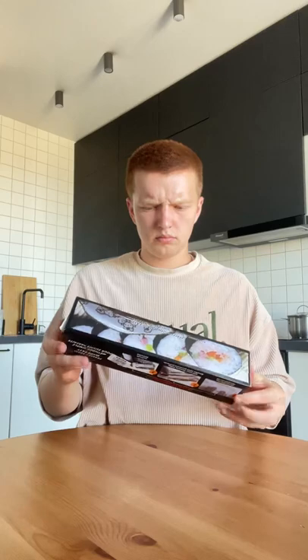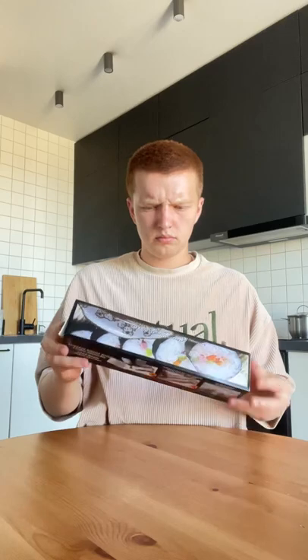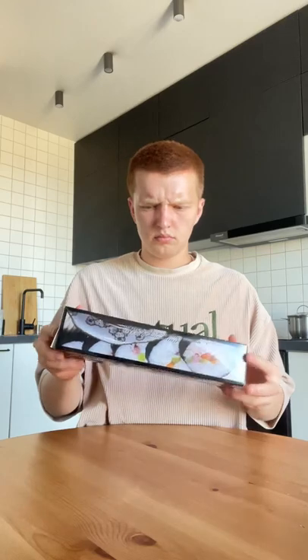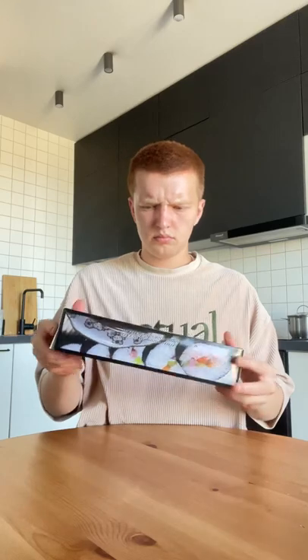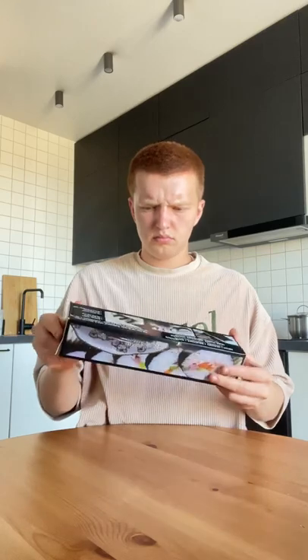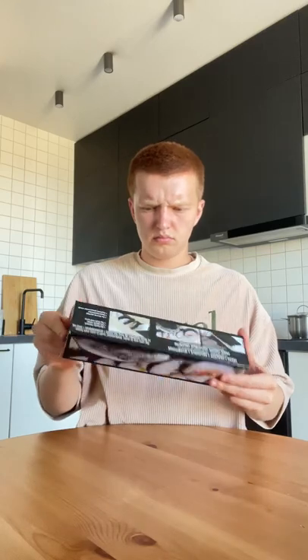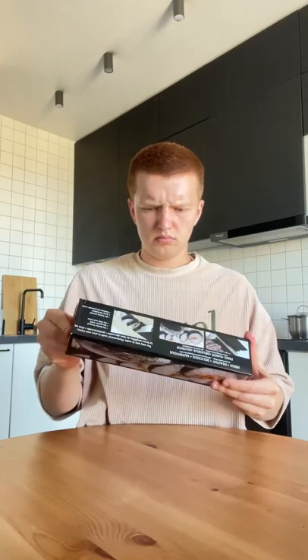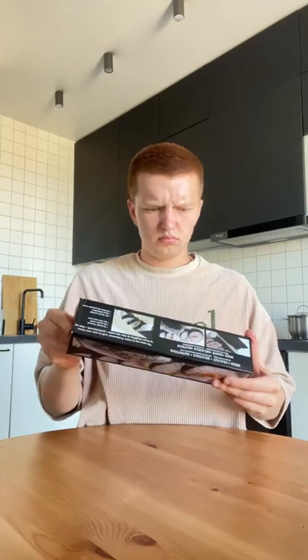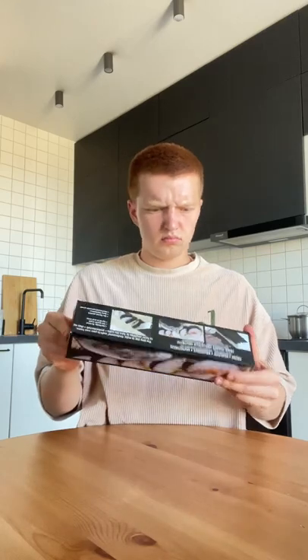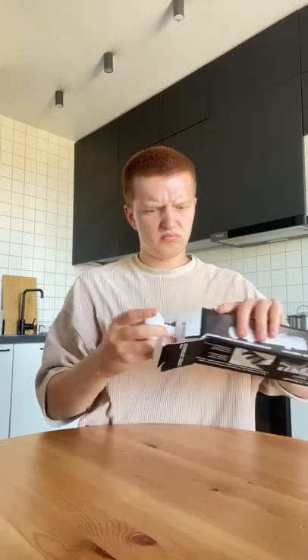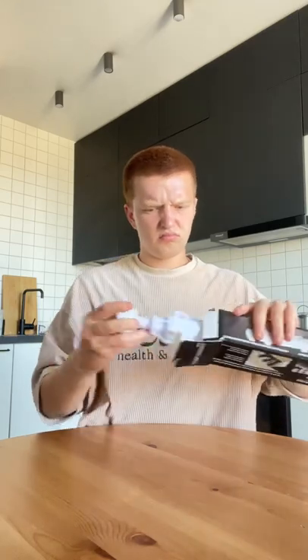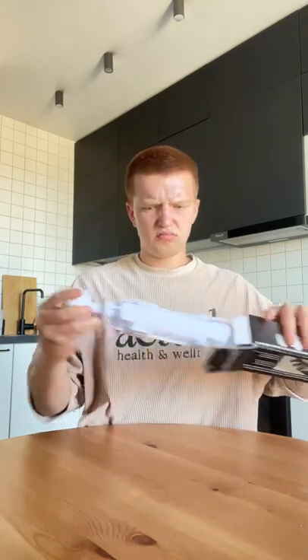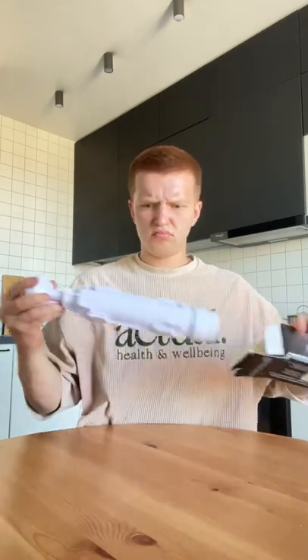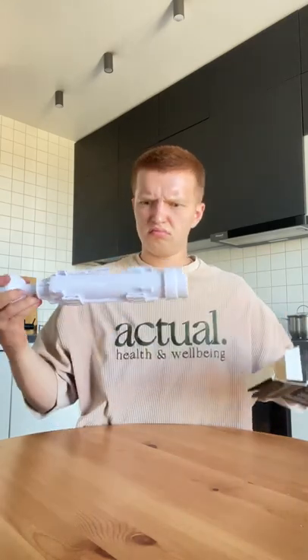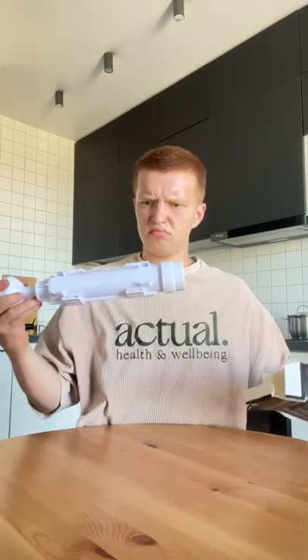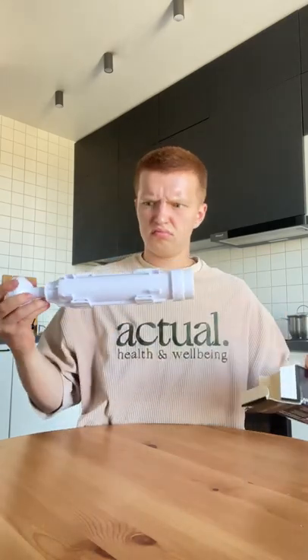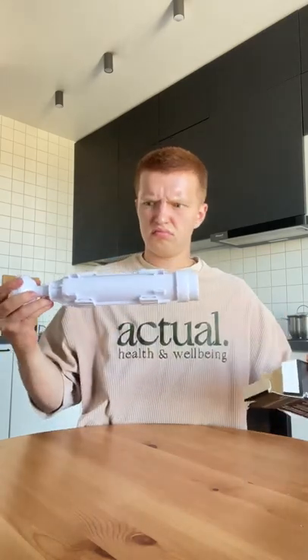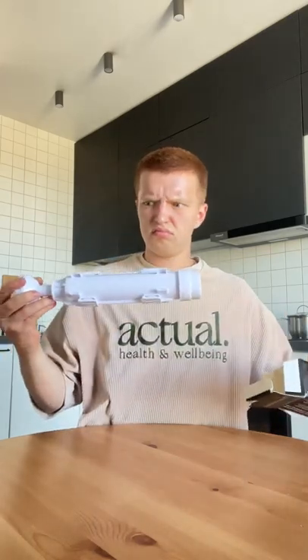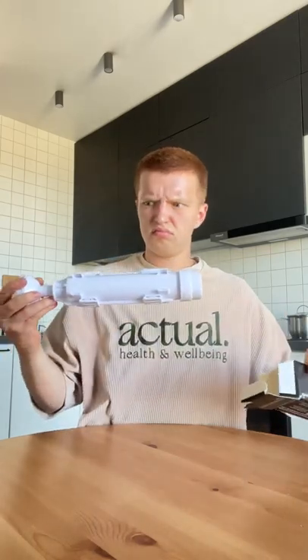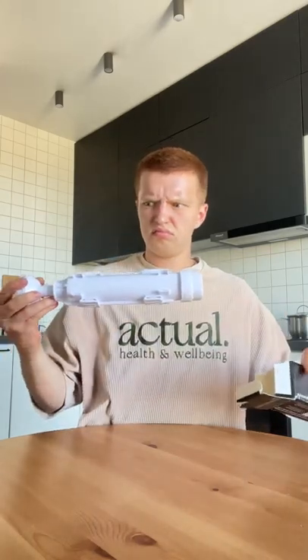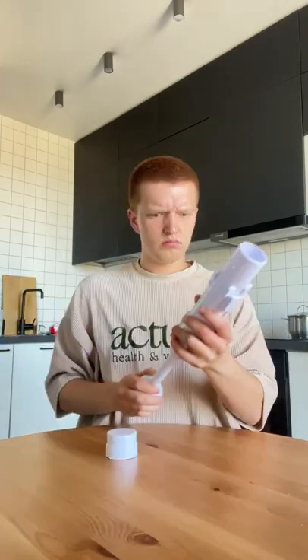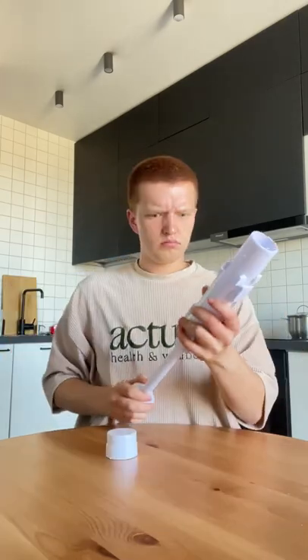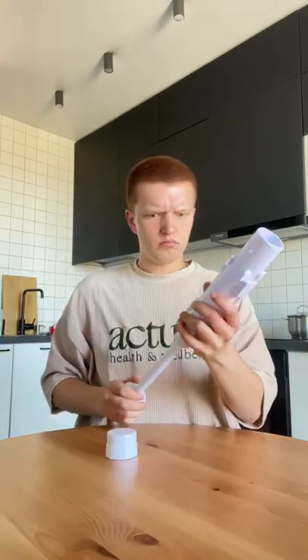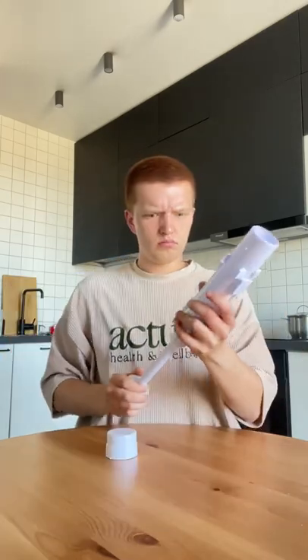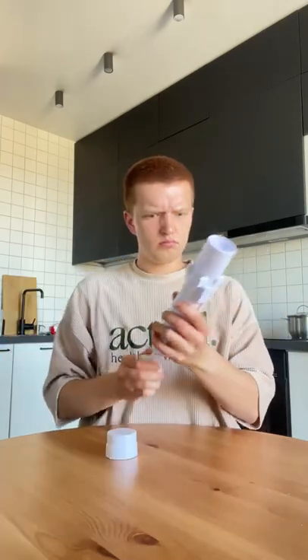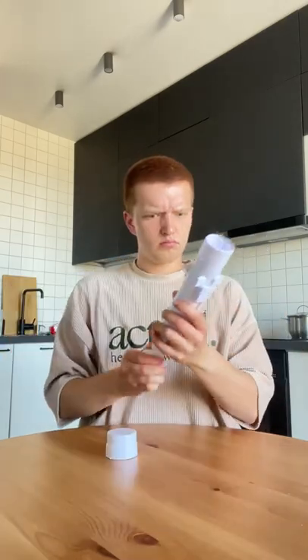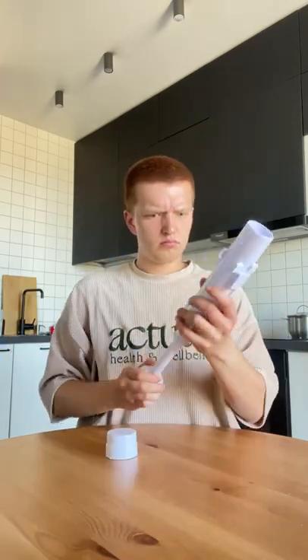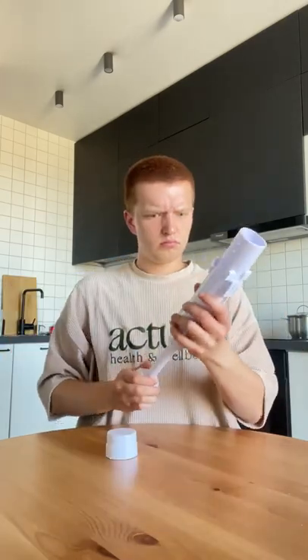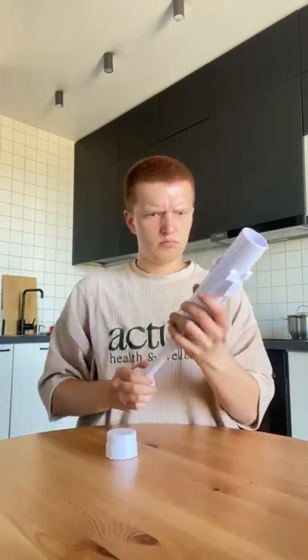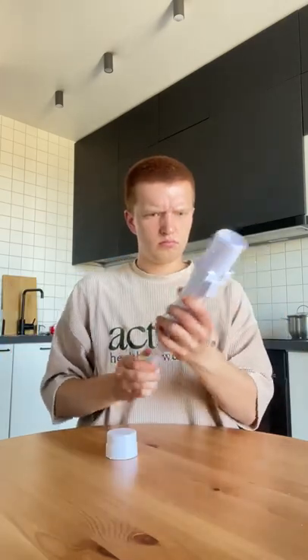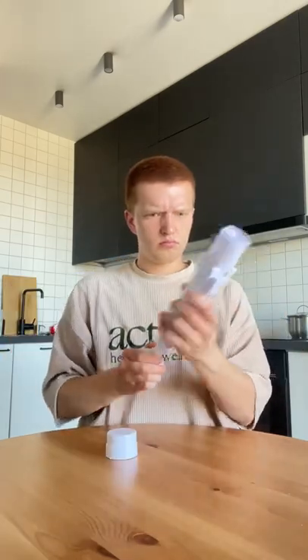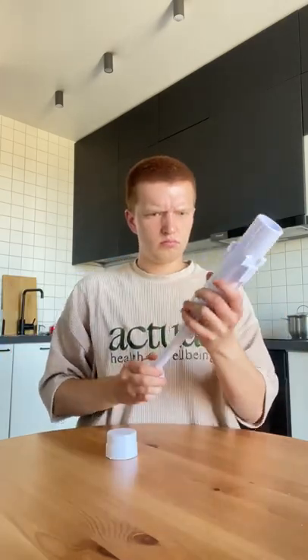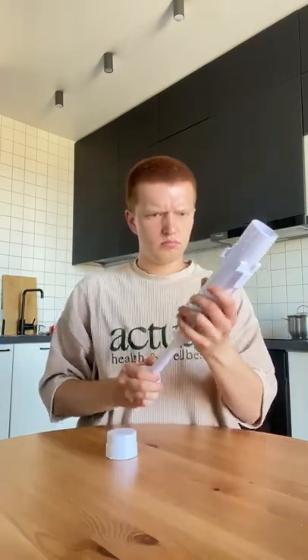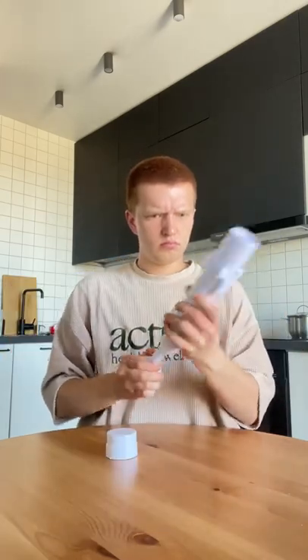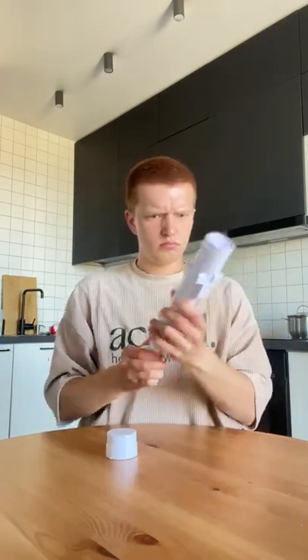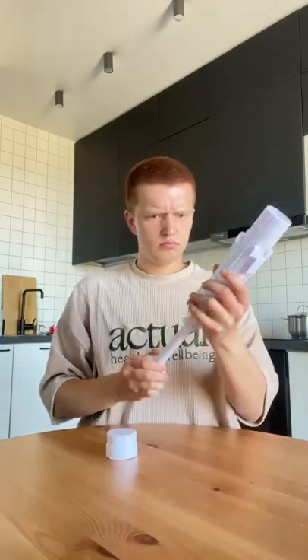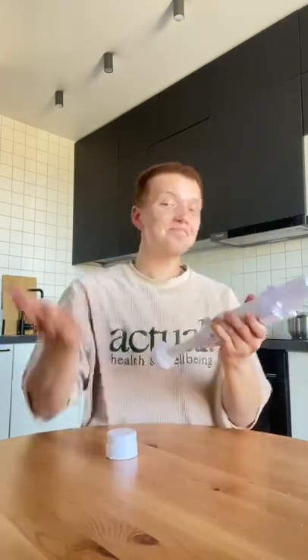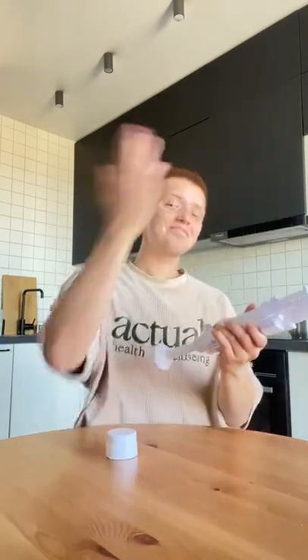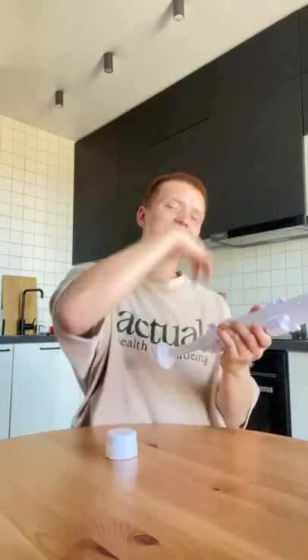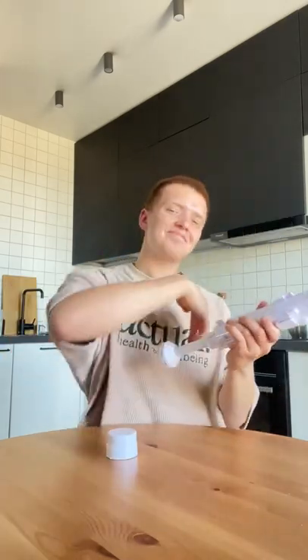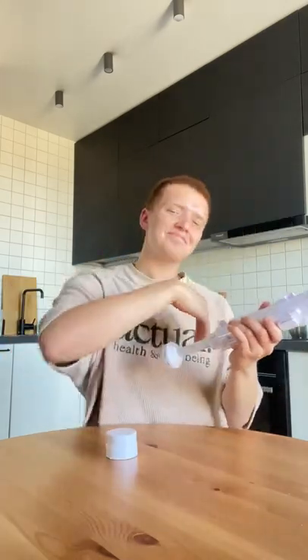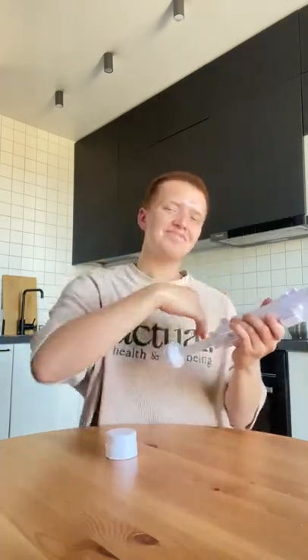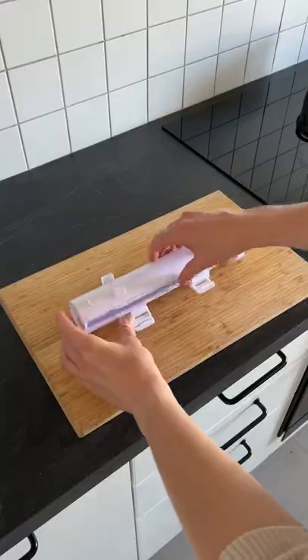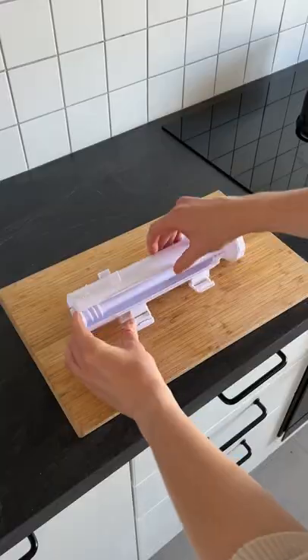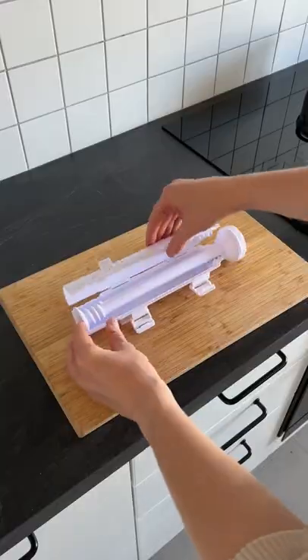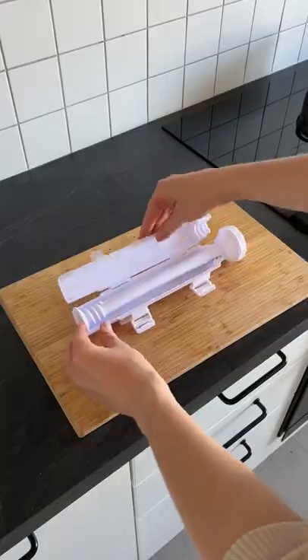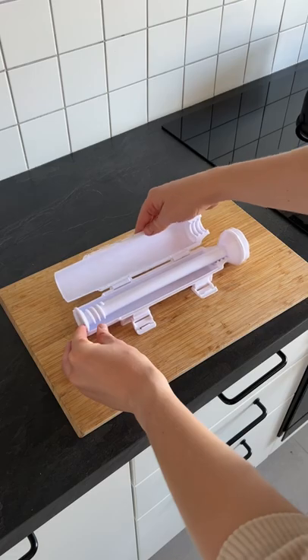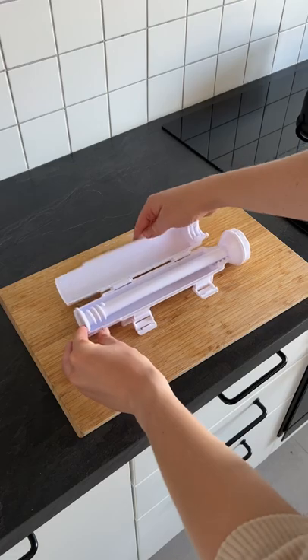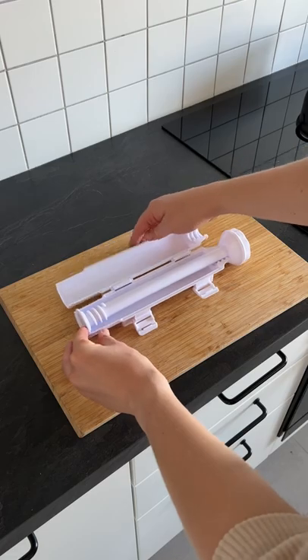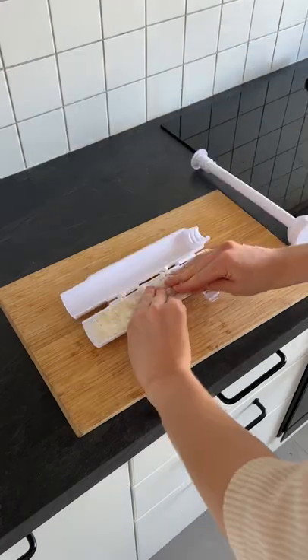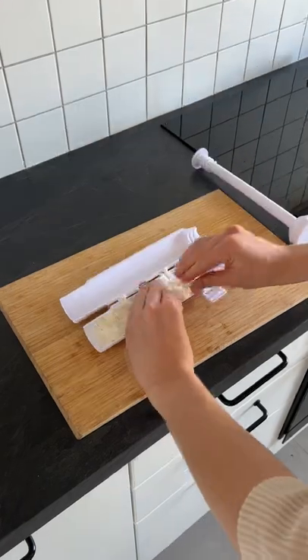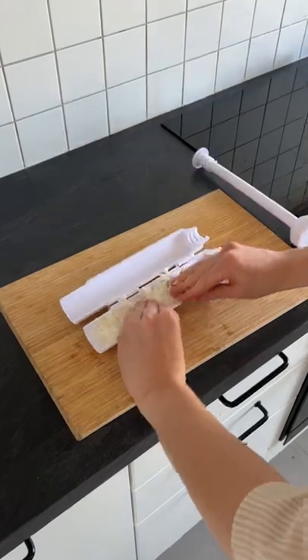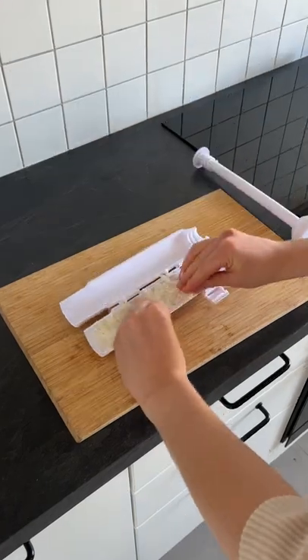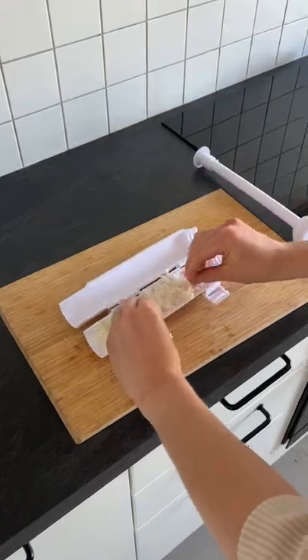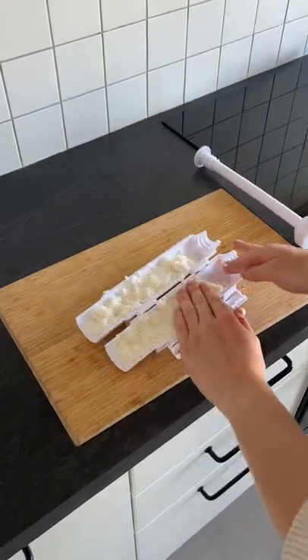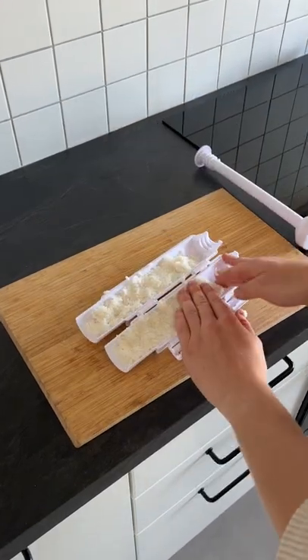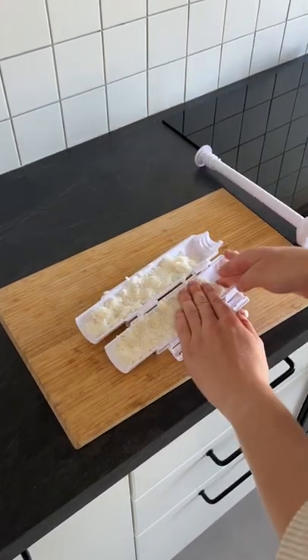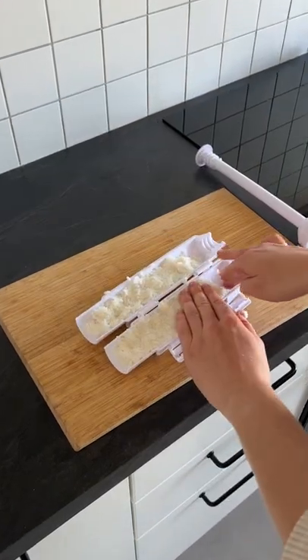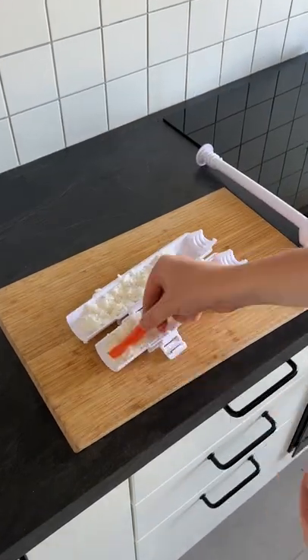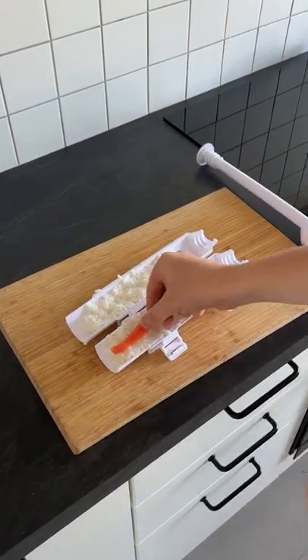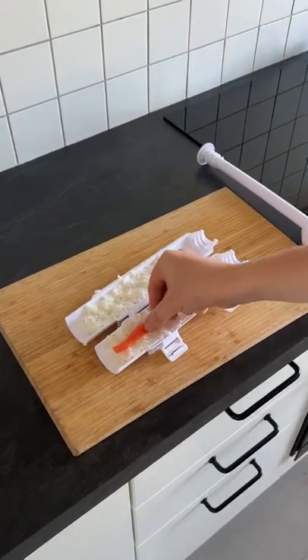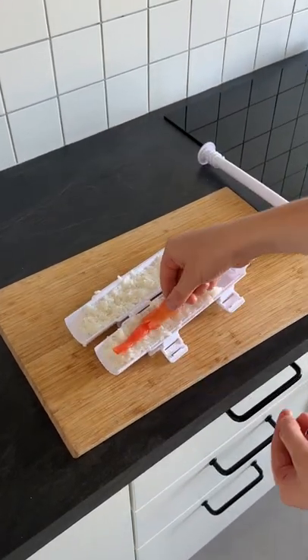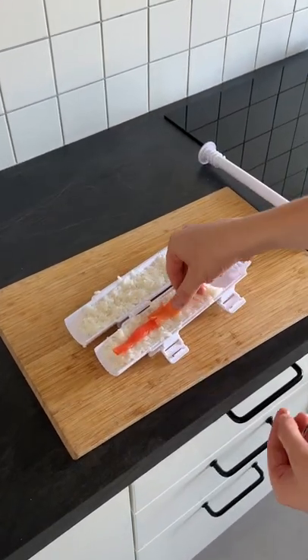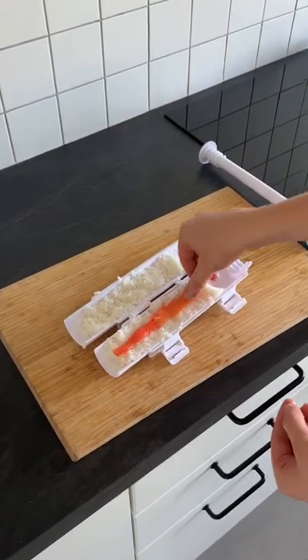Amazon must-have thing that you definitely need in your kitchen. This device is to make tasty rolls at home in a couple of seconds.